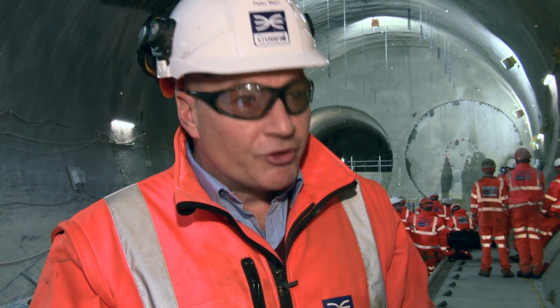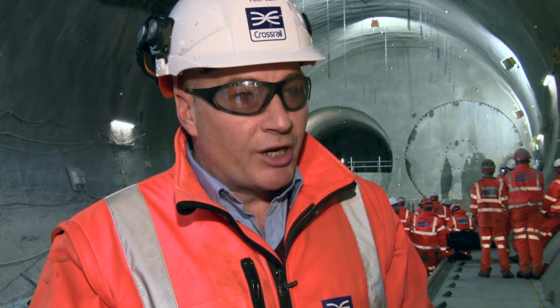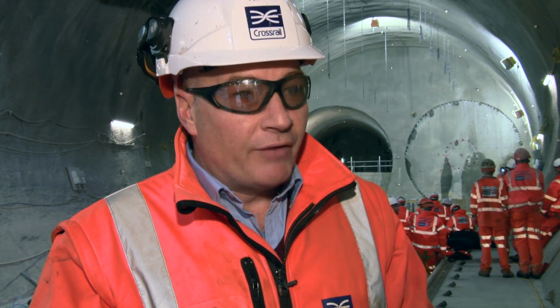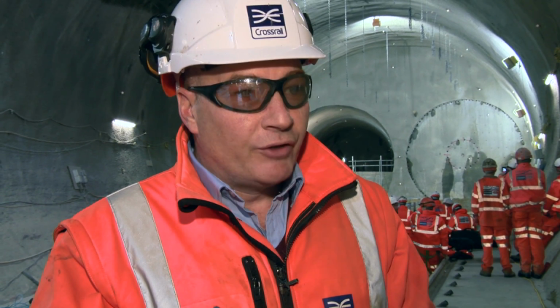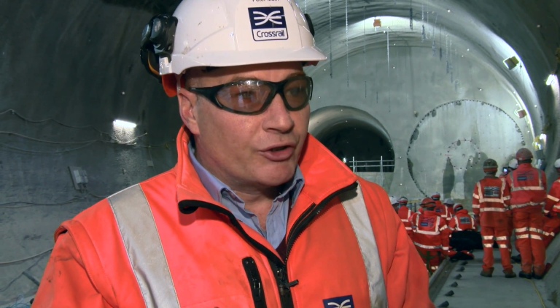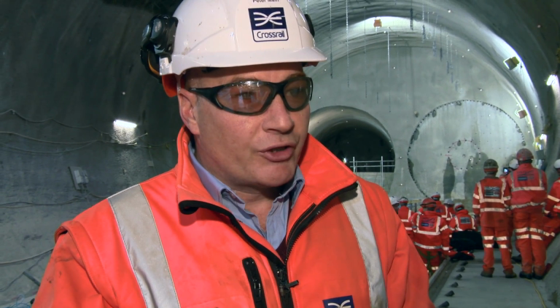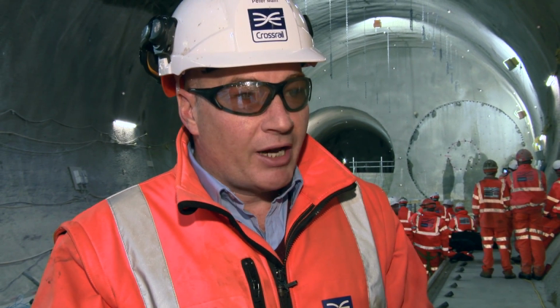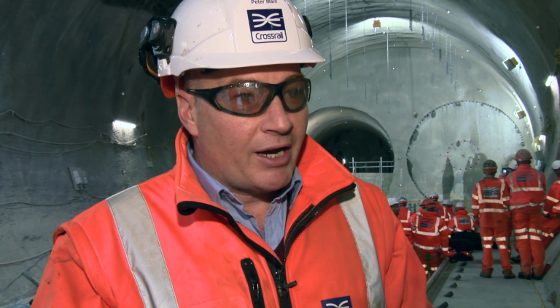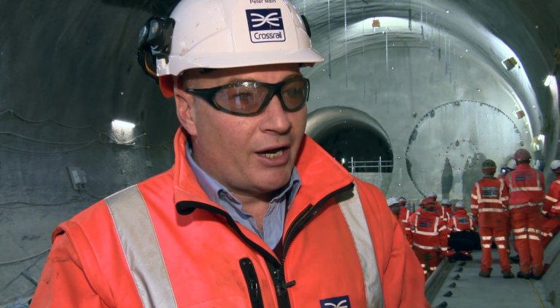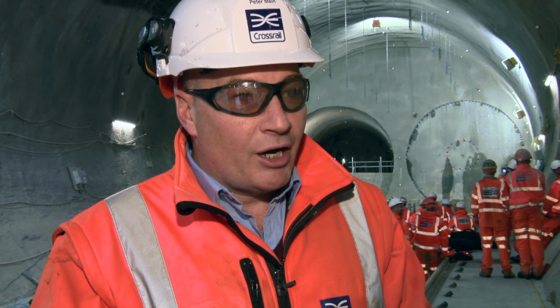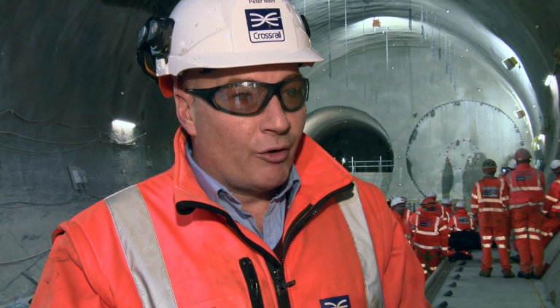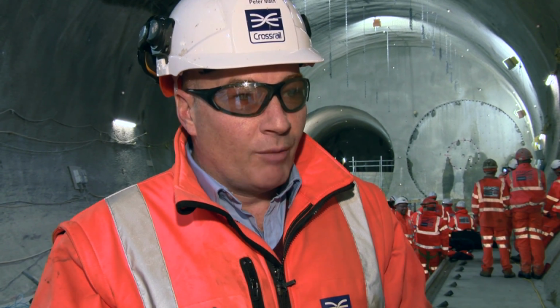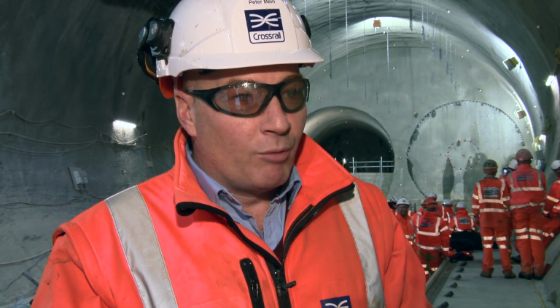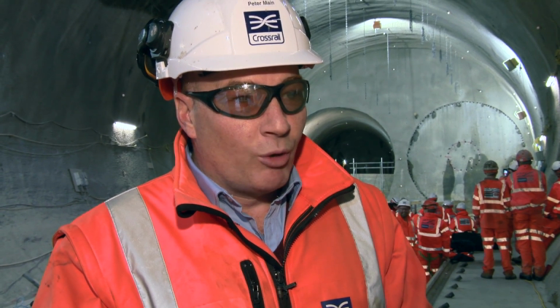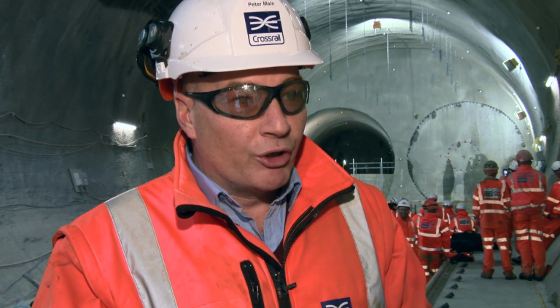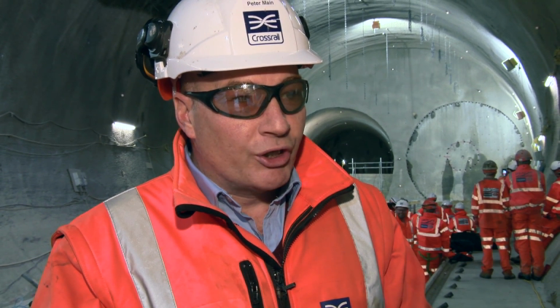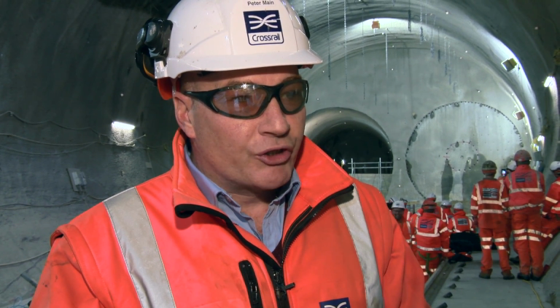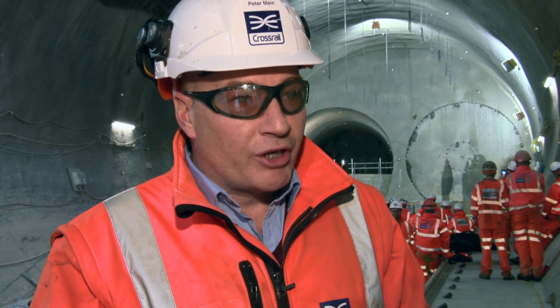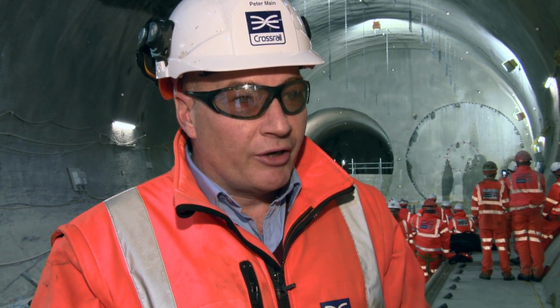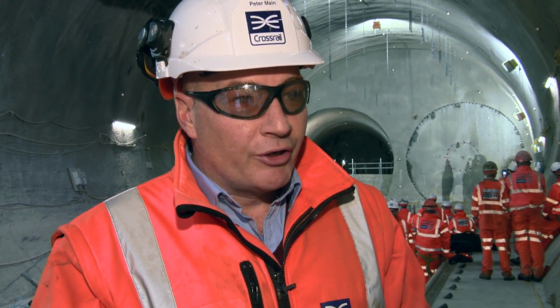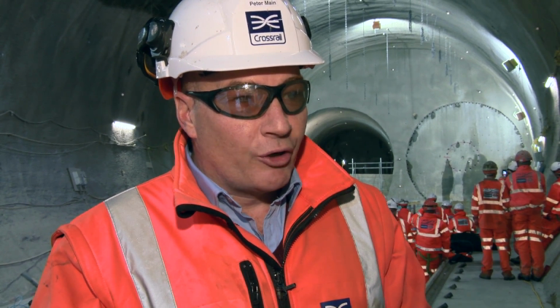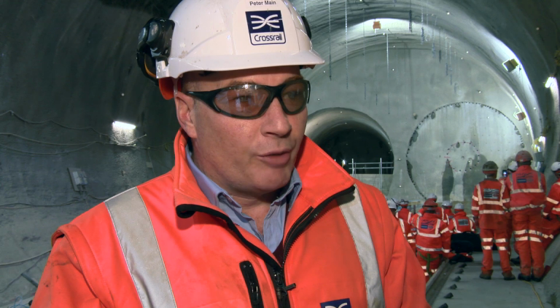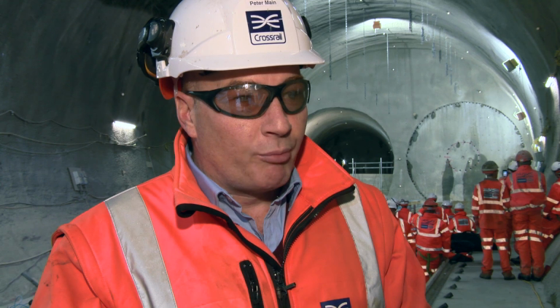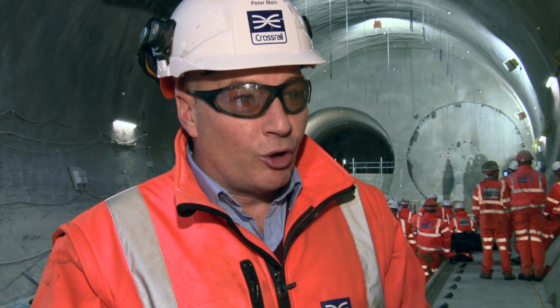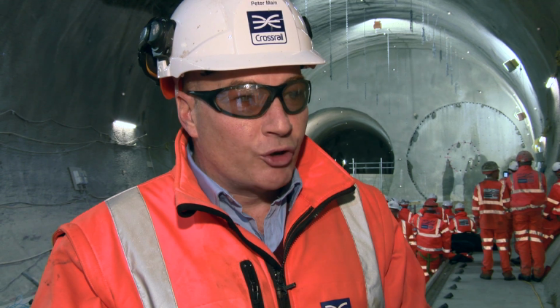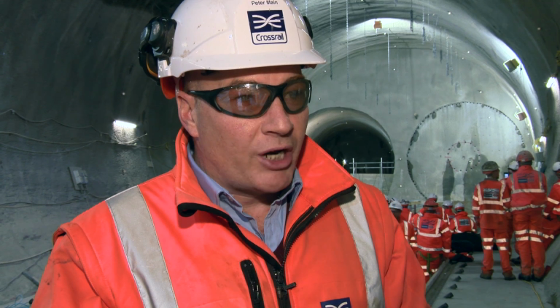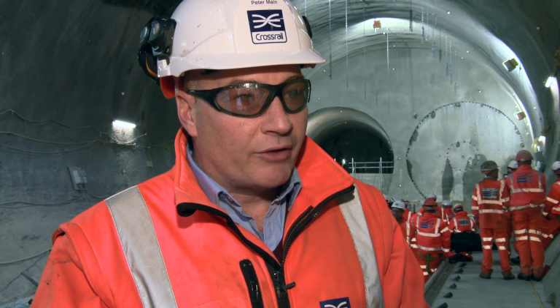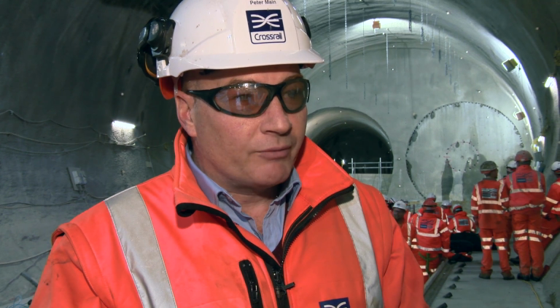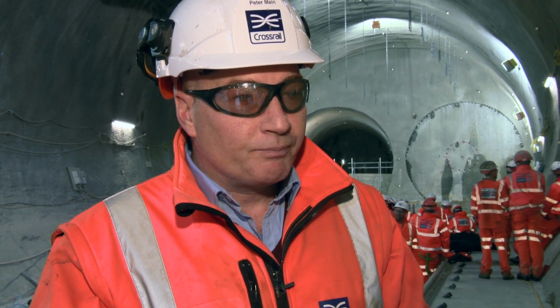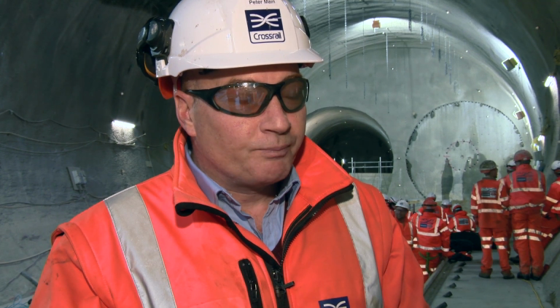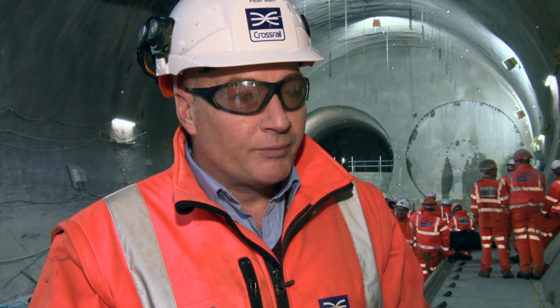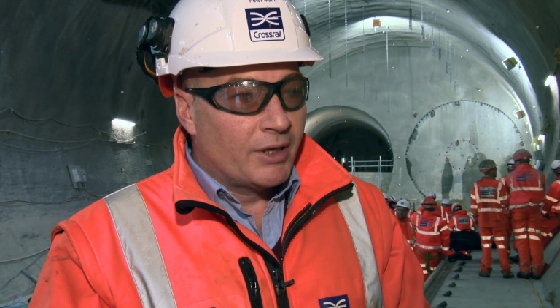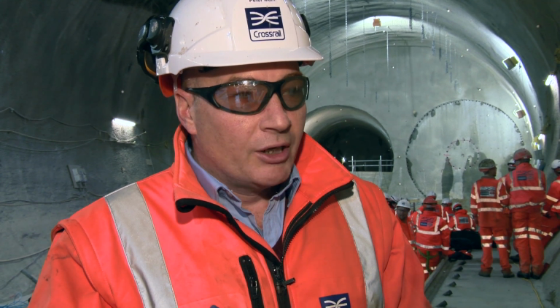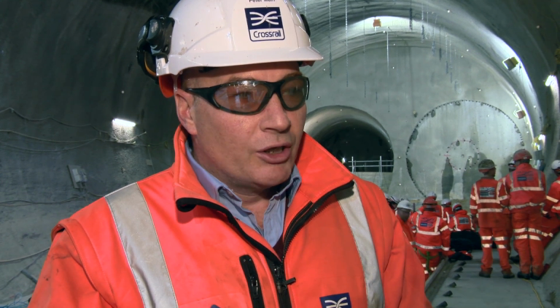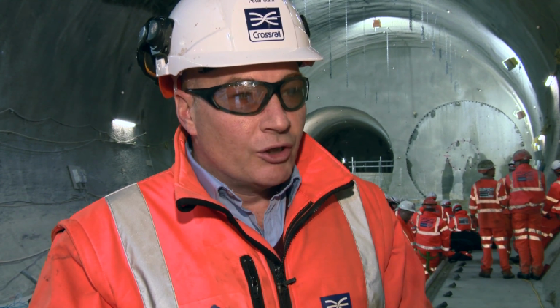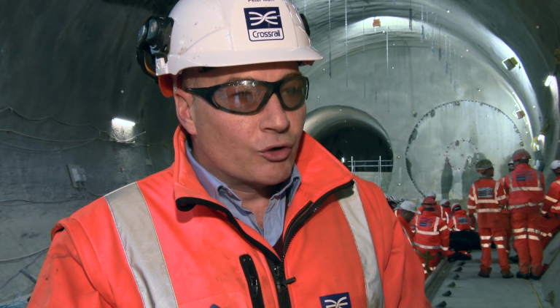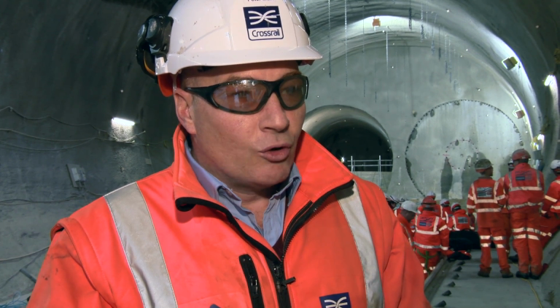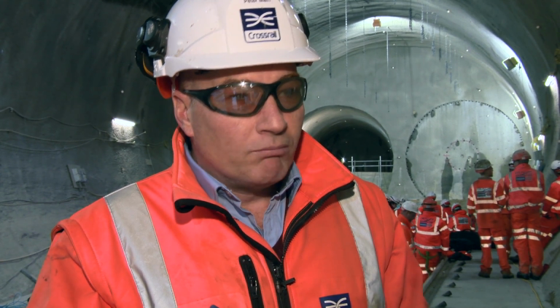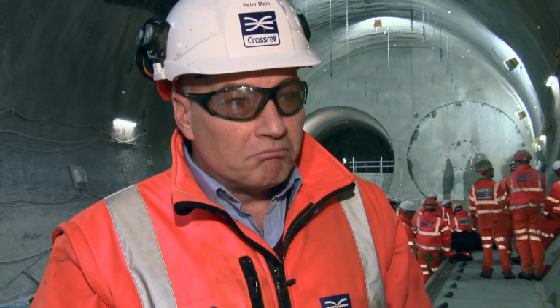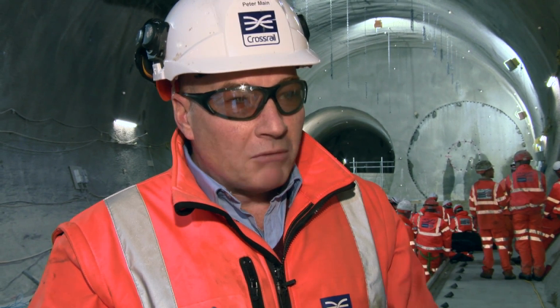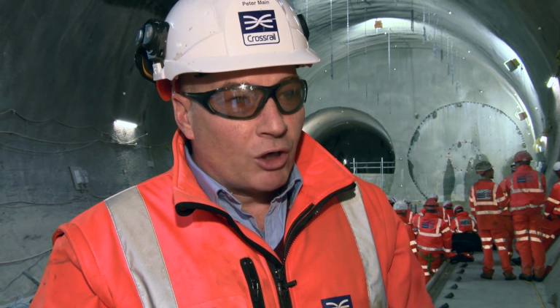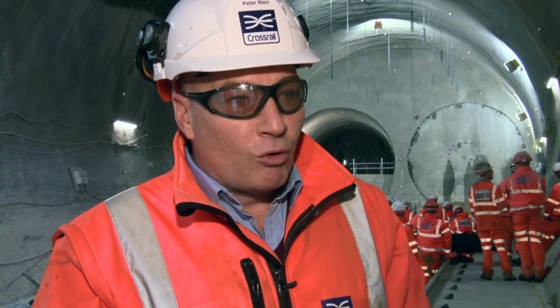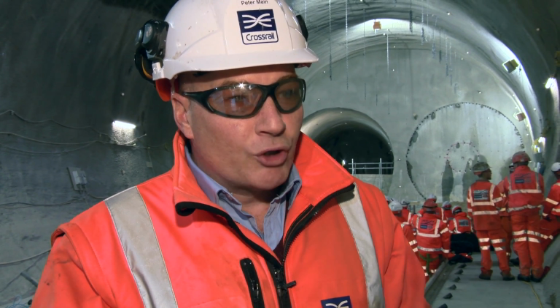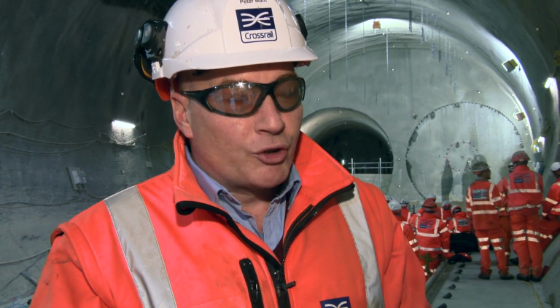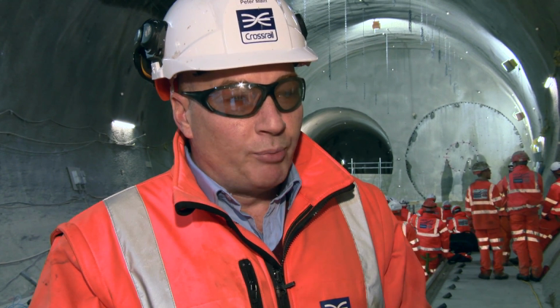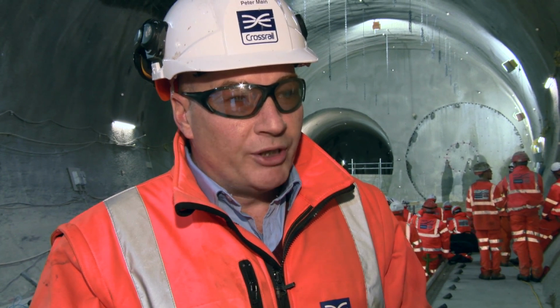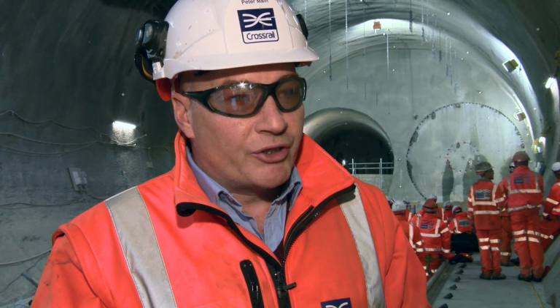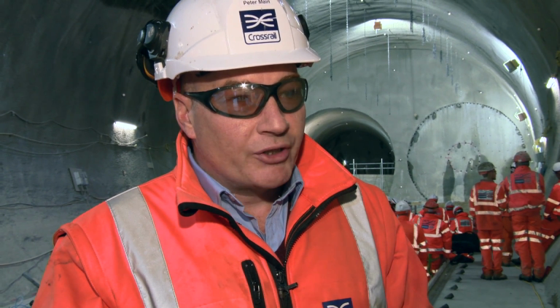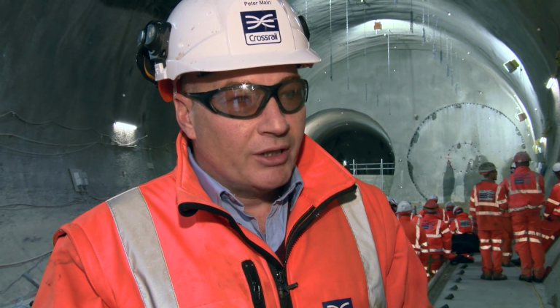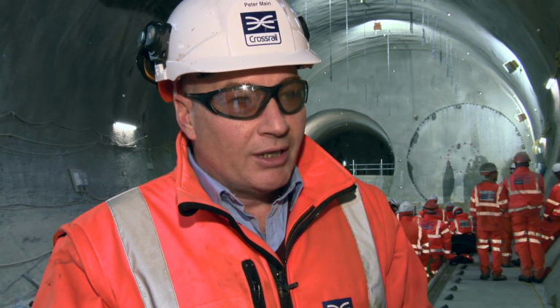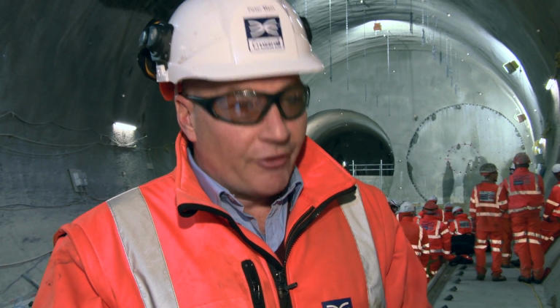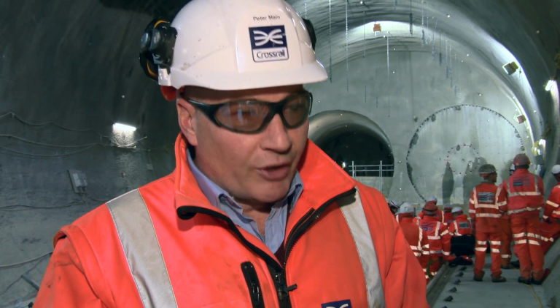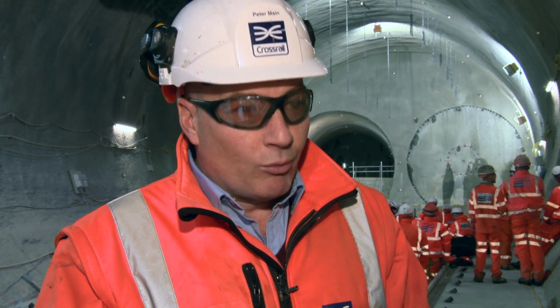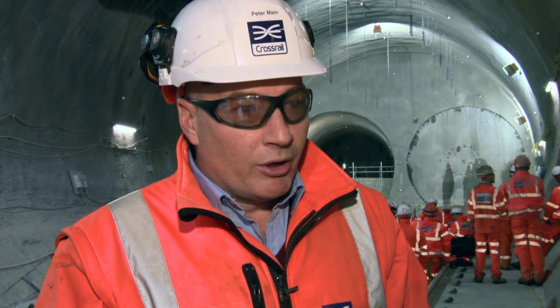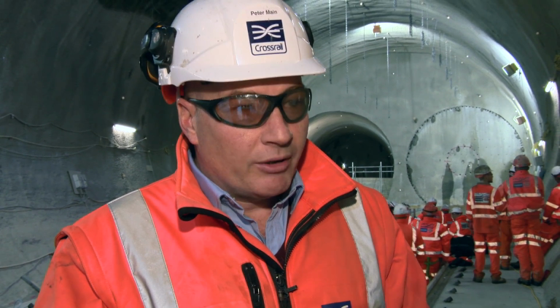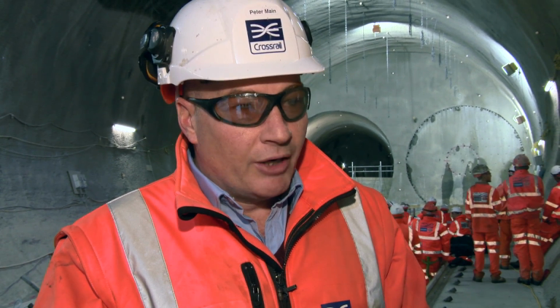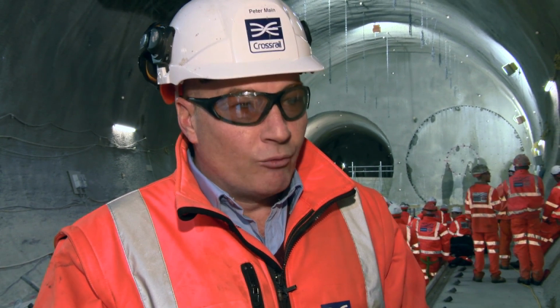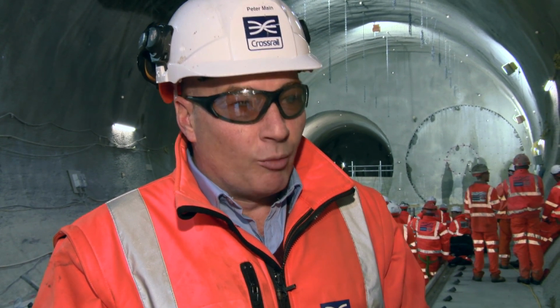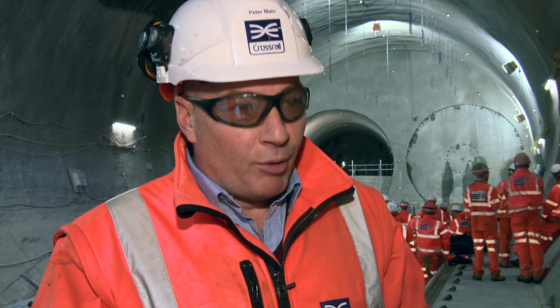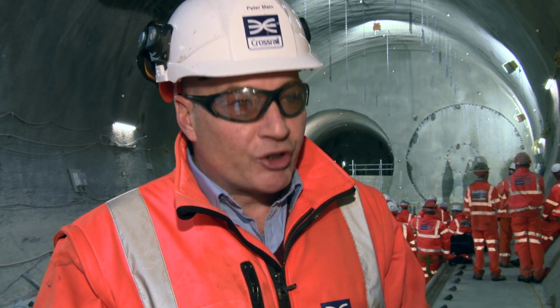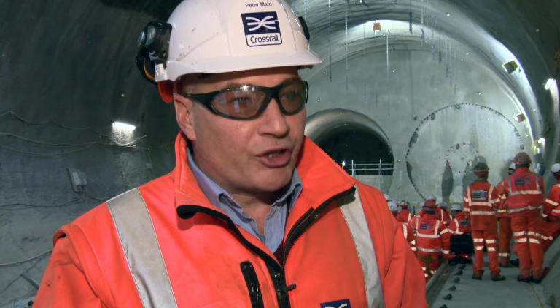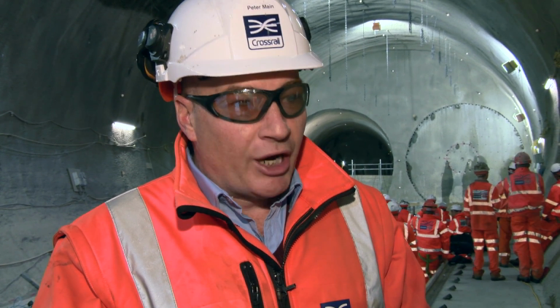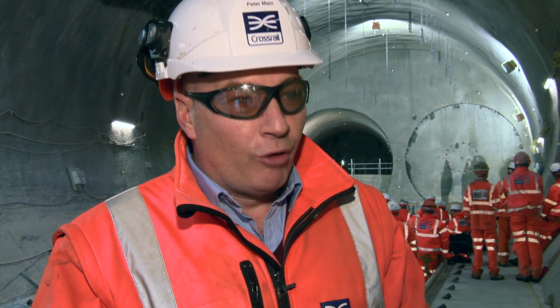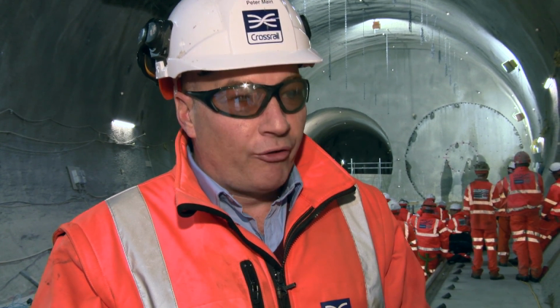Safety is our number one concern here on the project. So across the piece, I think we're in robust health.